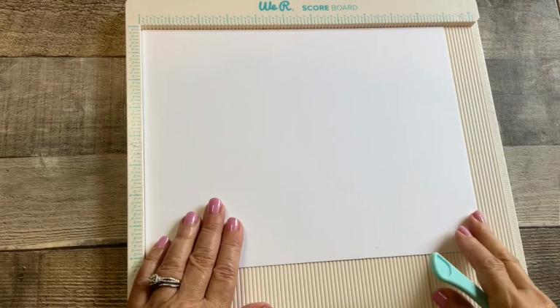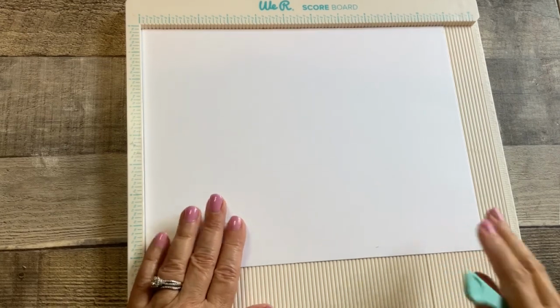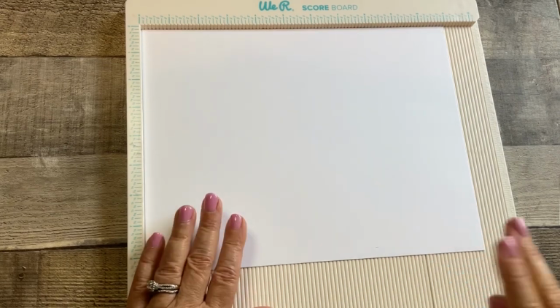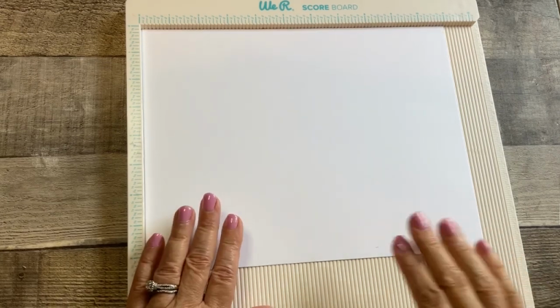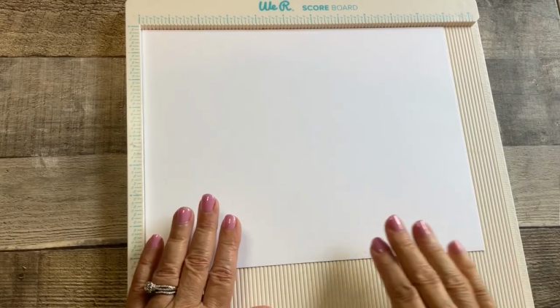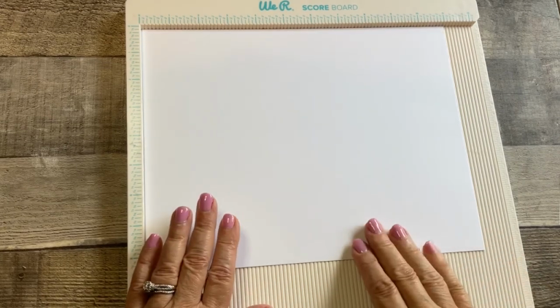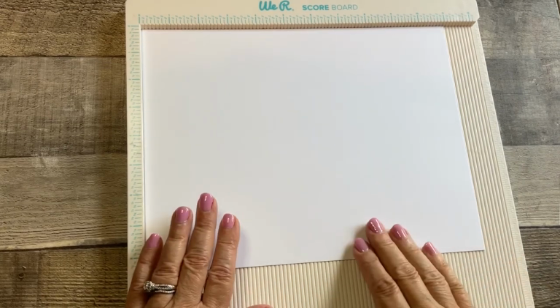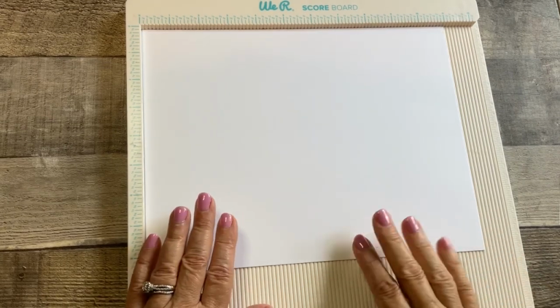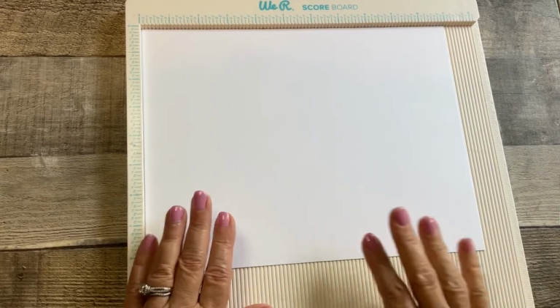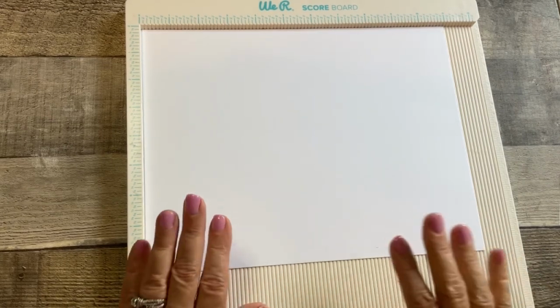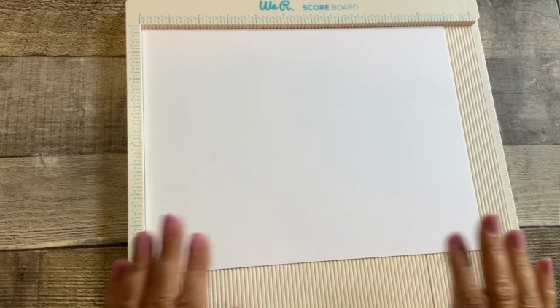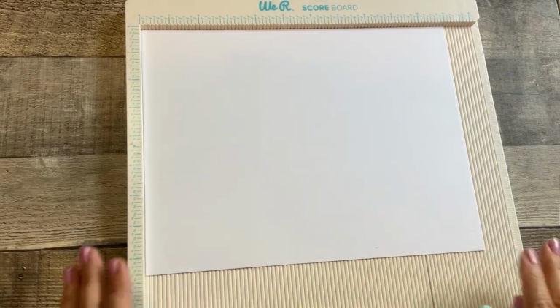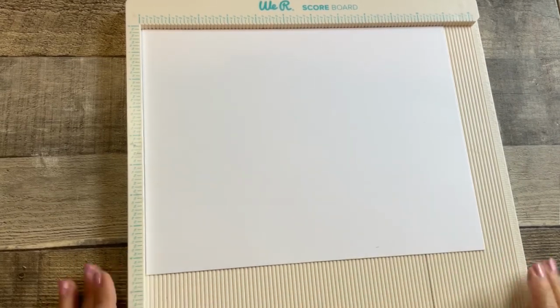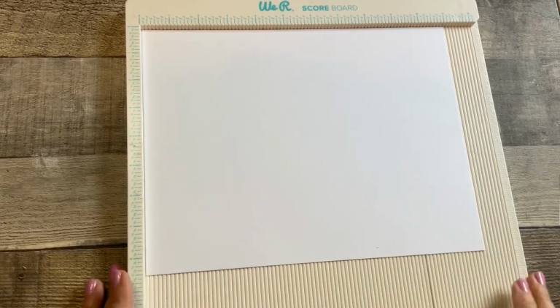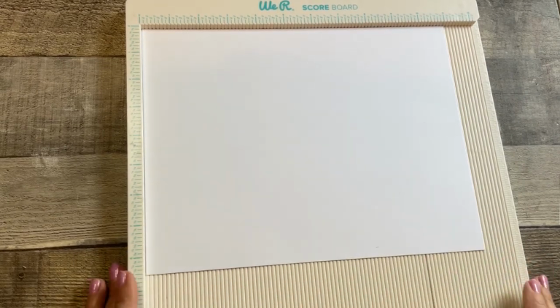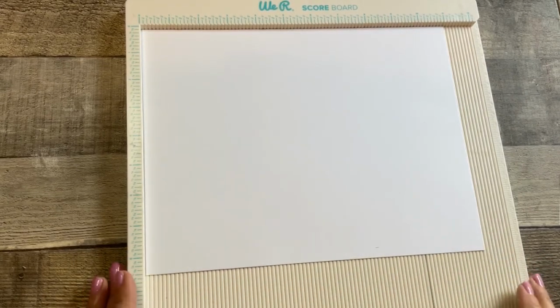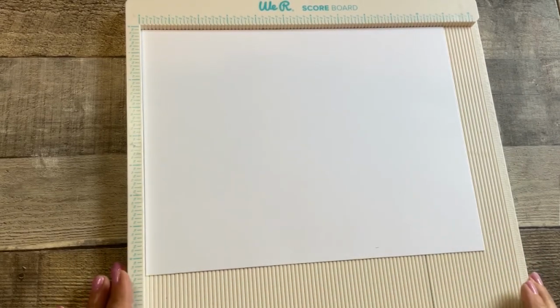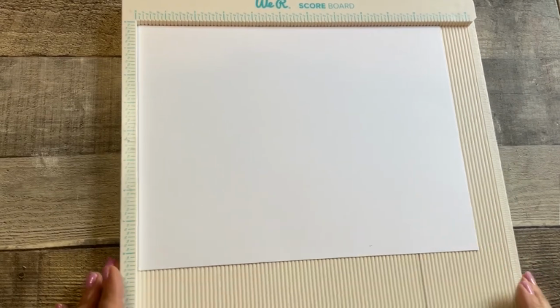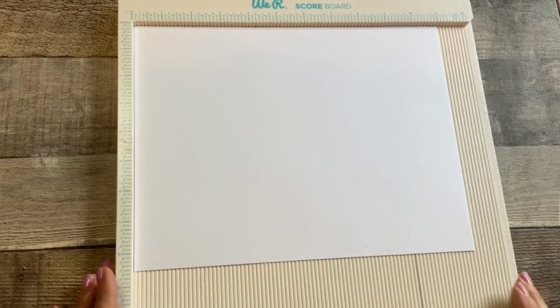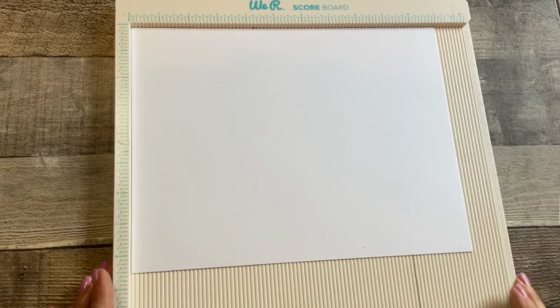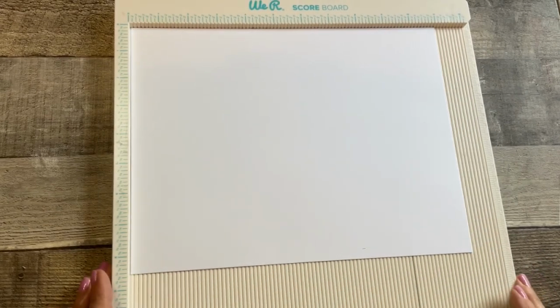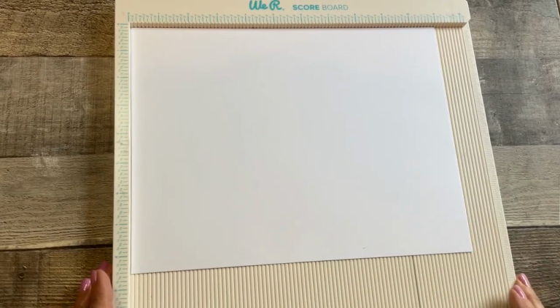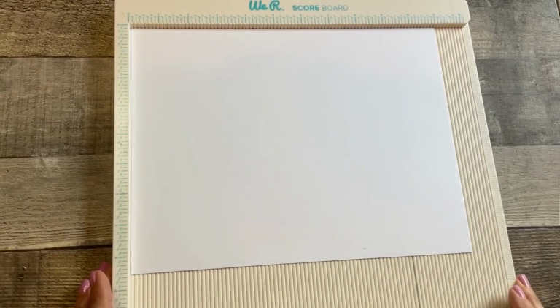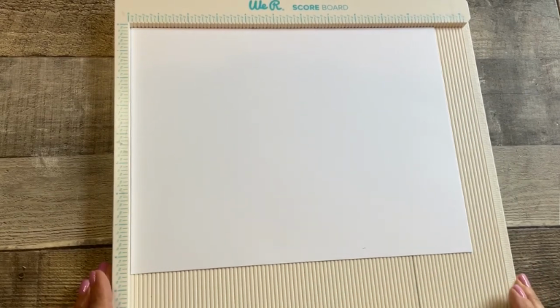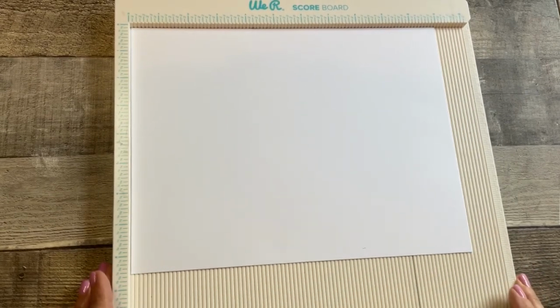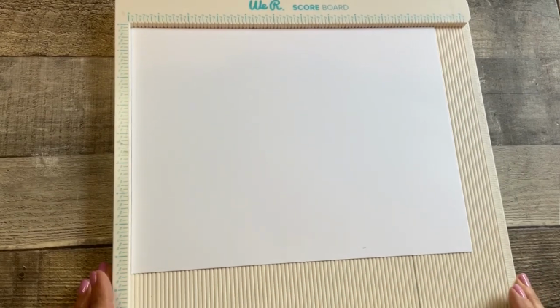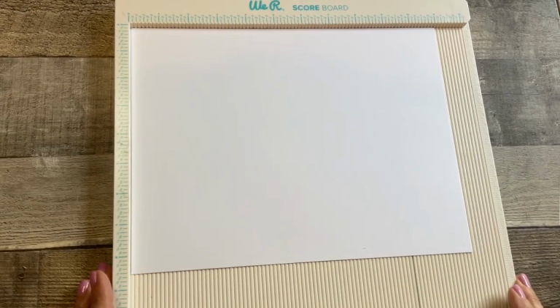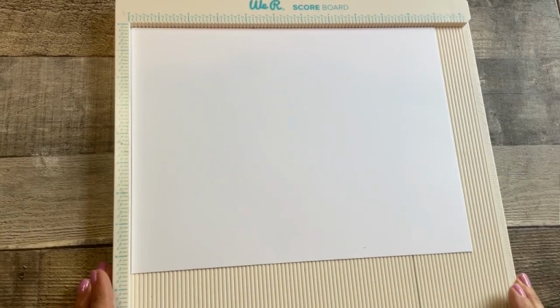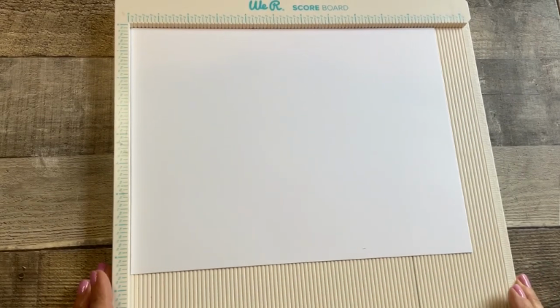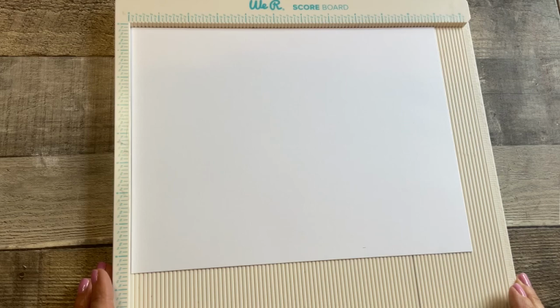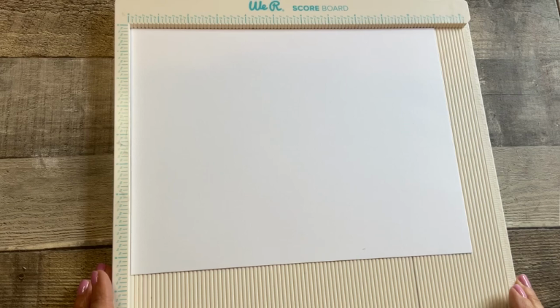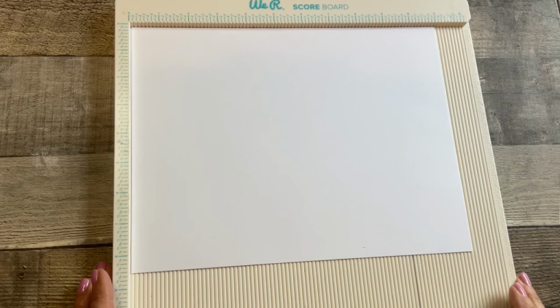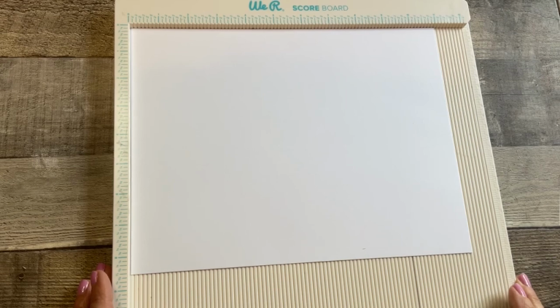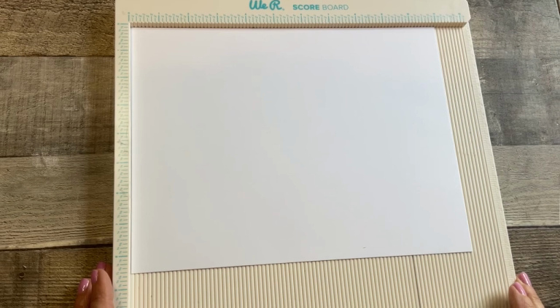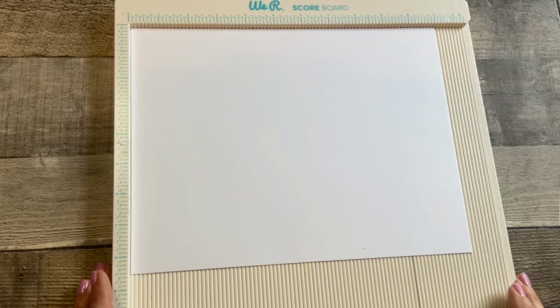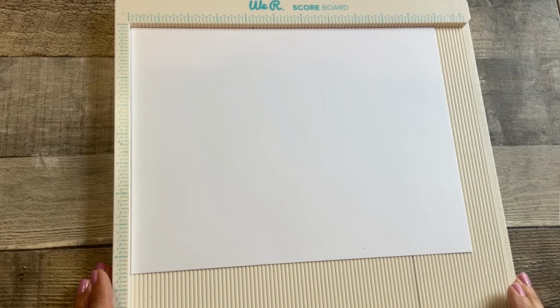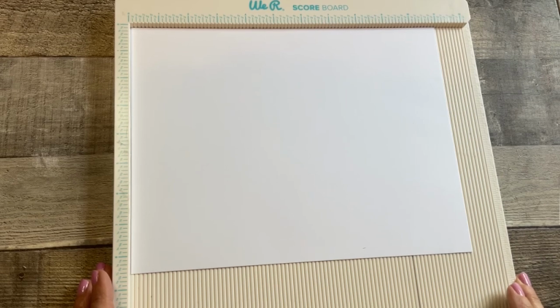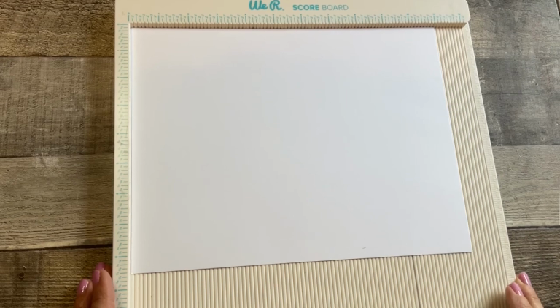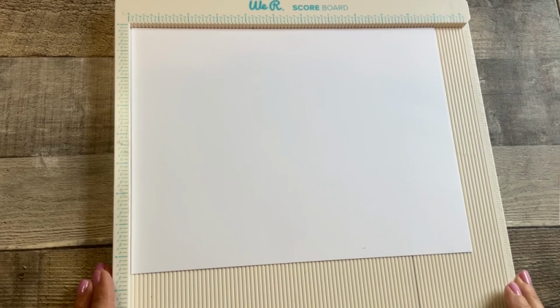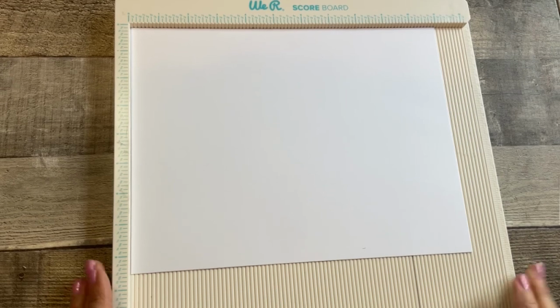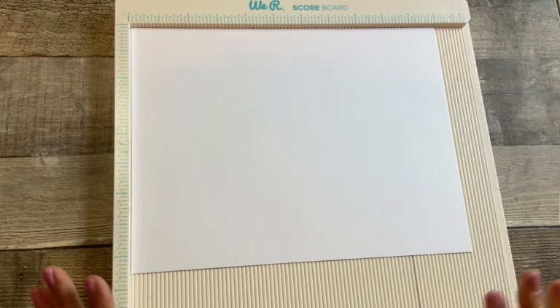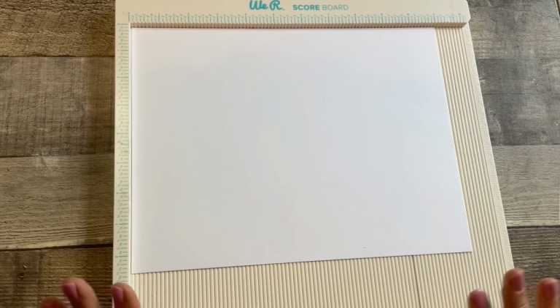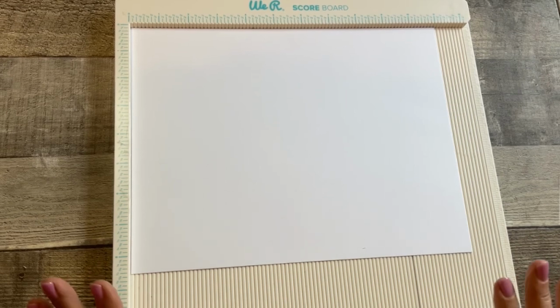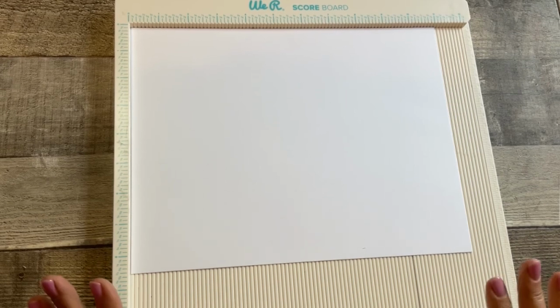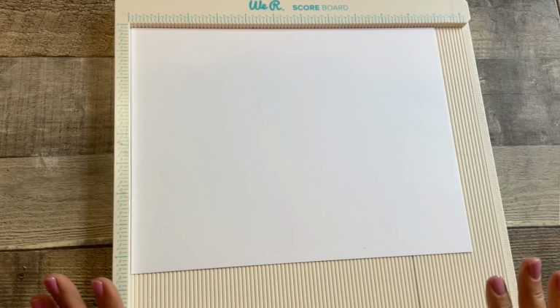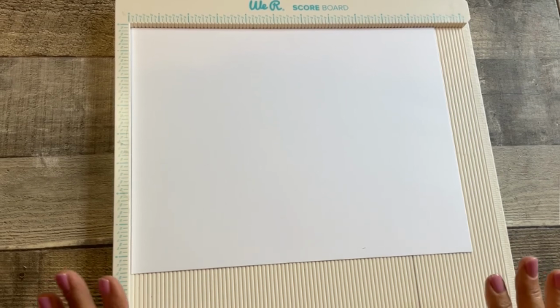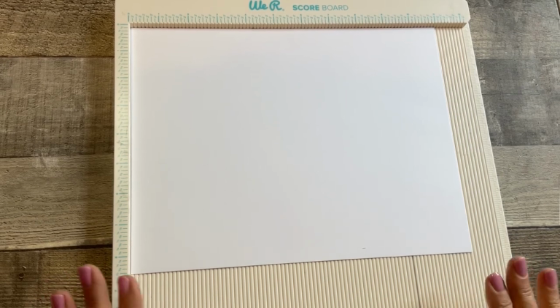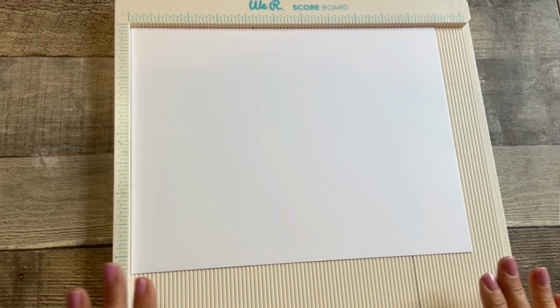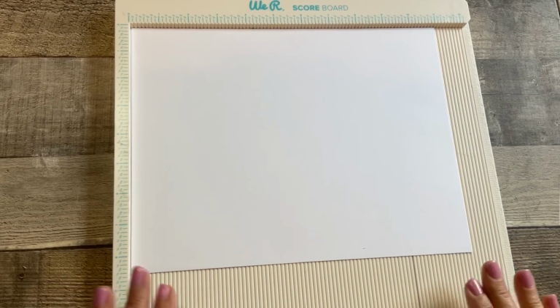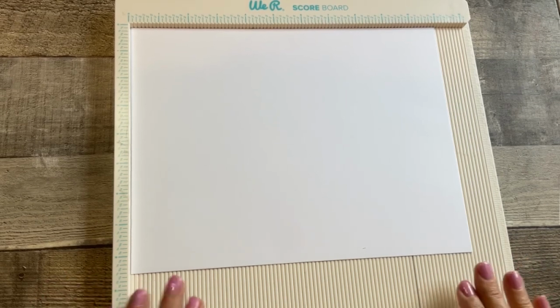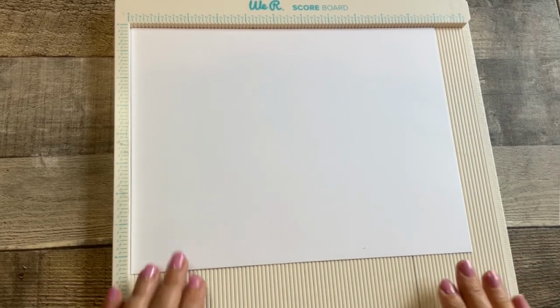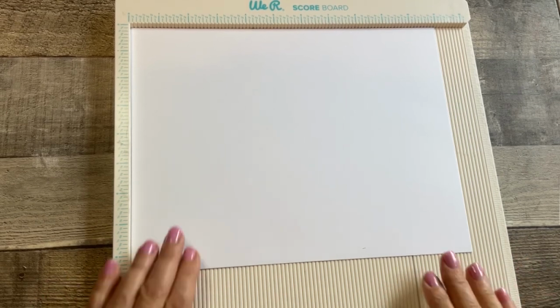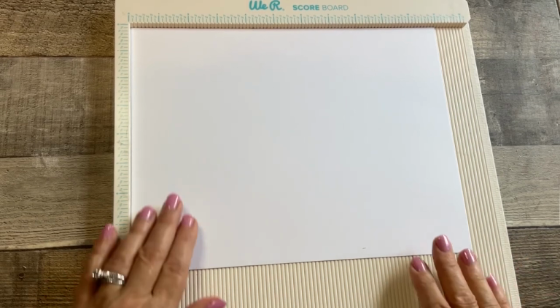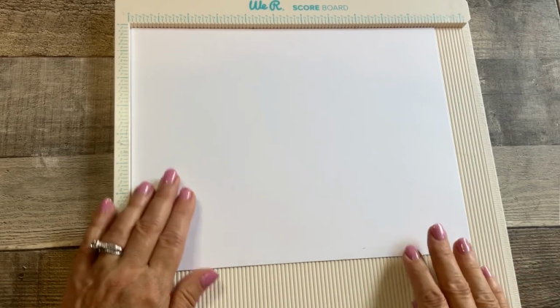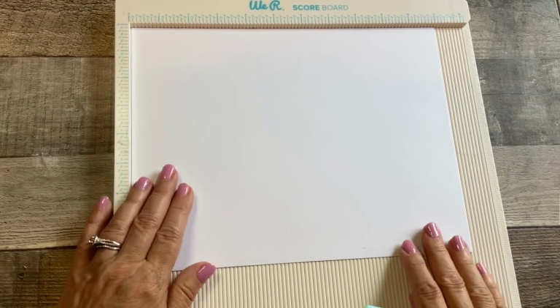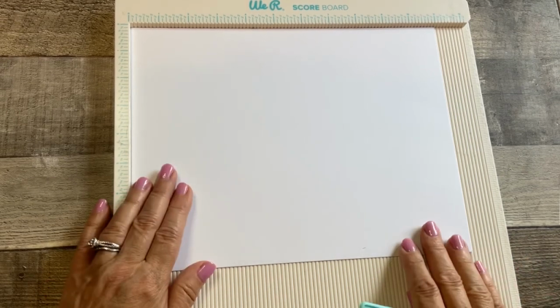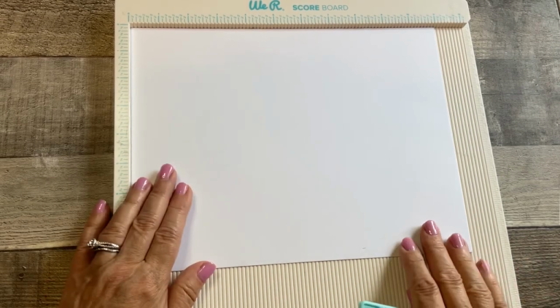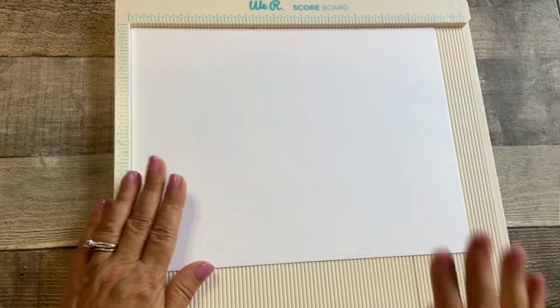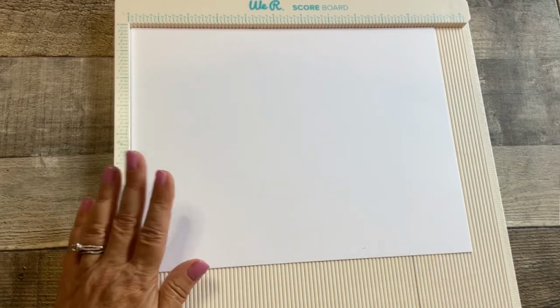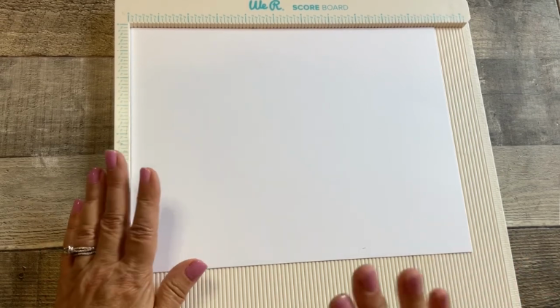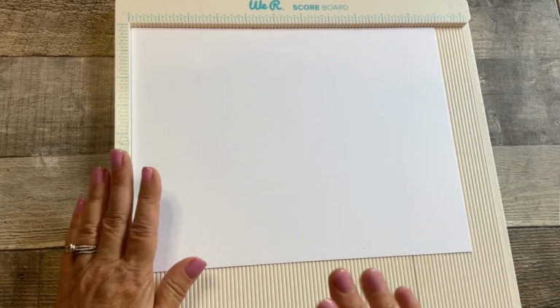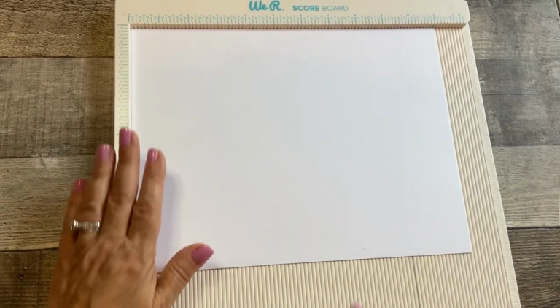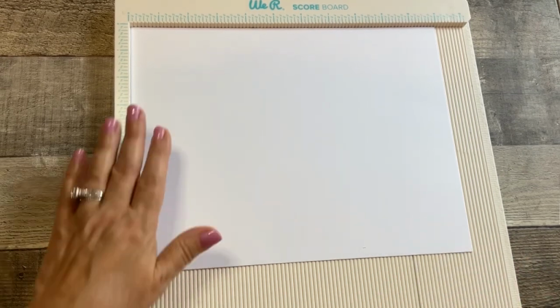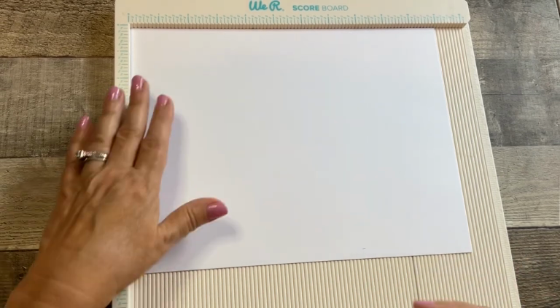So what we're going to do today is we're going to make a mini pocket folio. It's a really cute folio. Can't wait to get started.